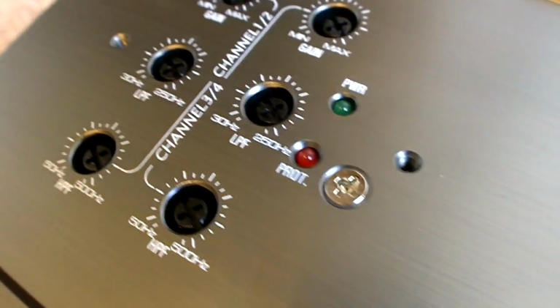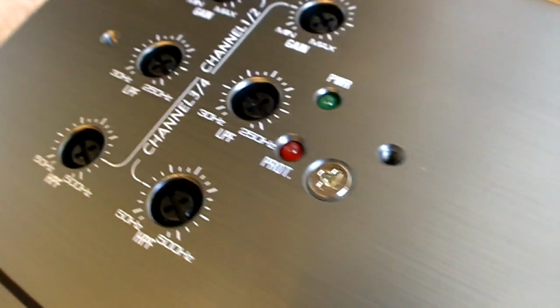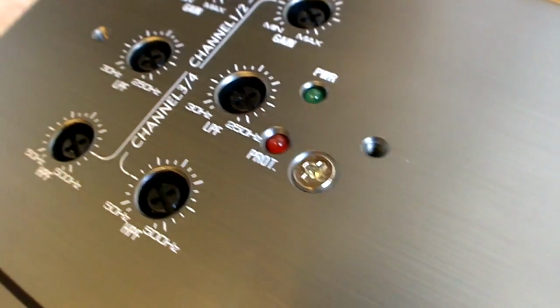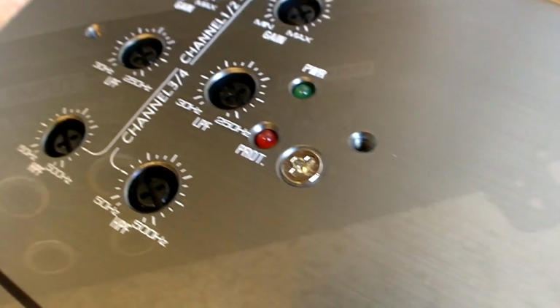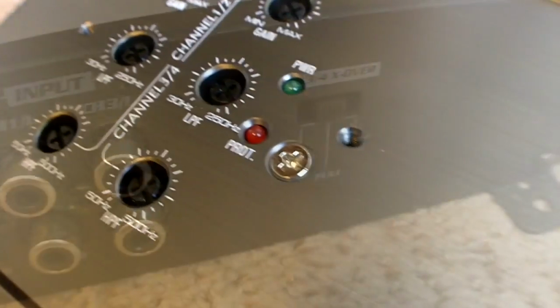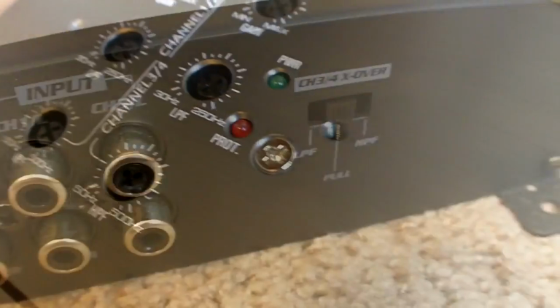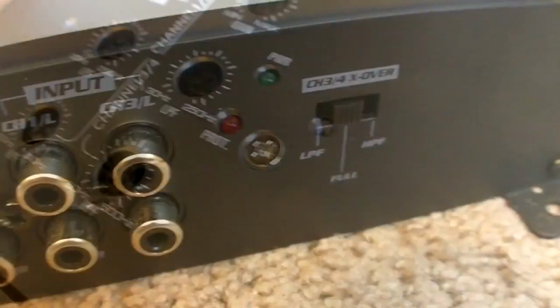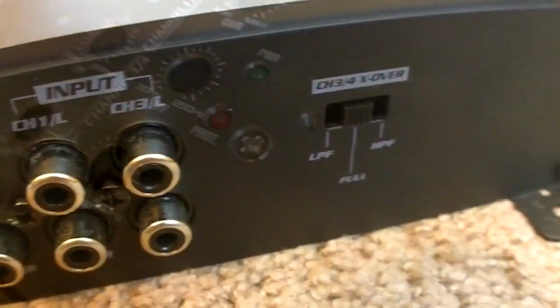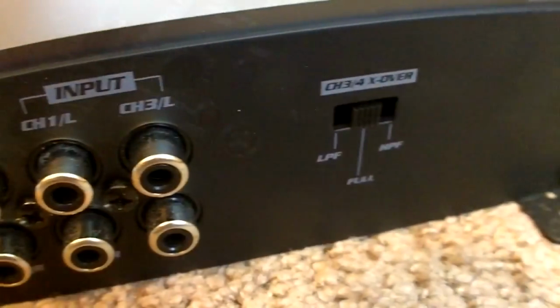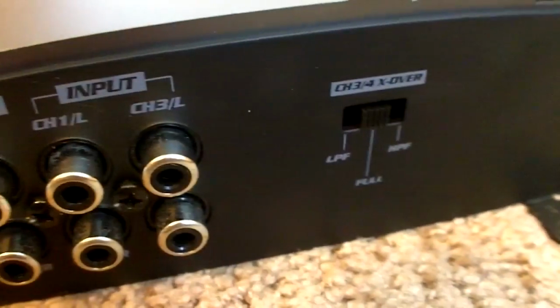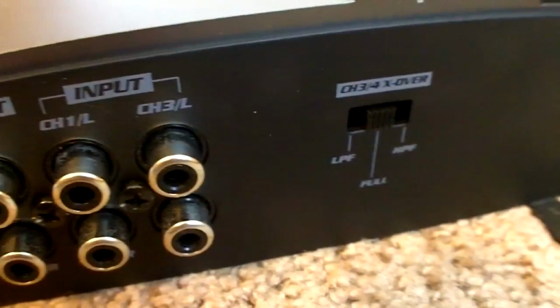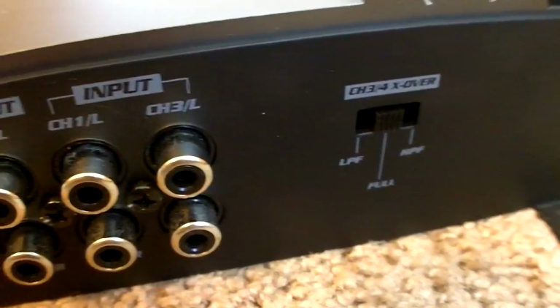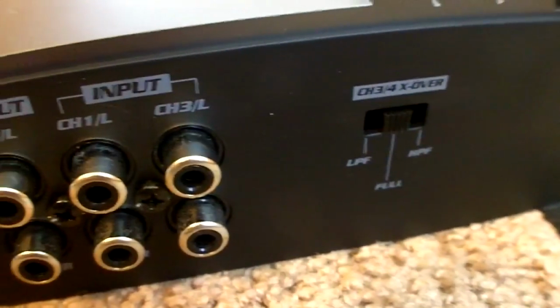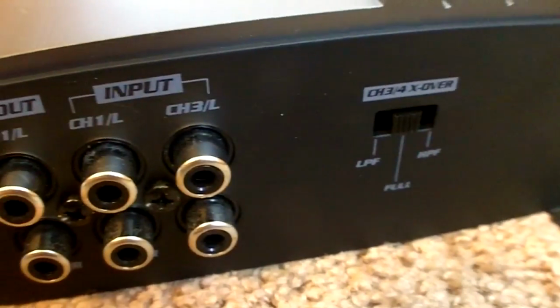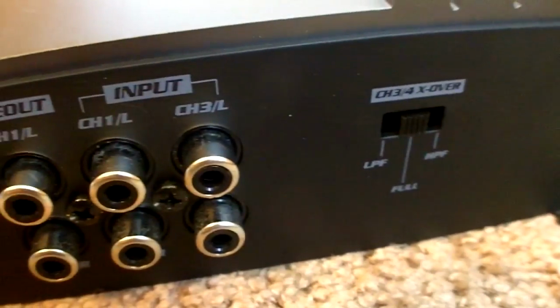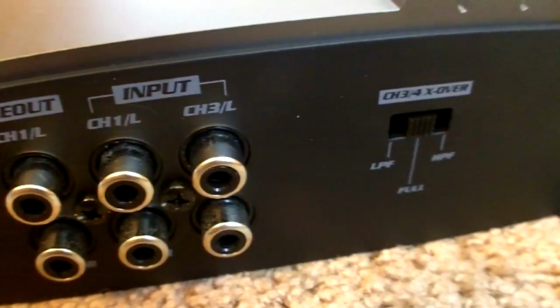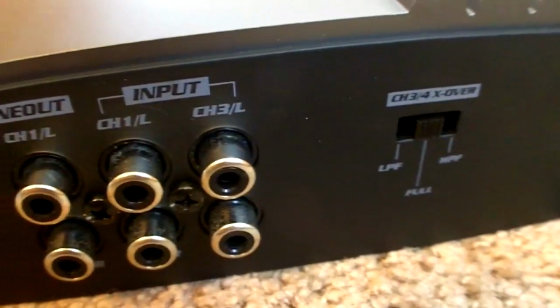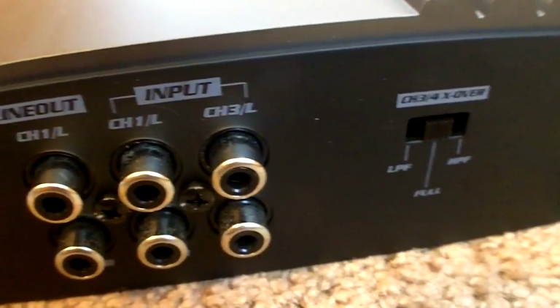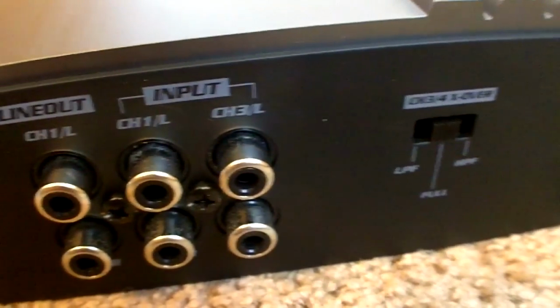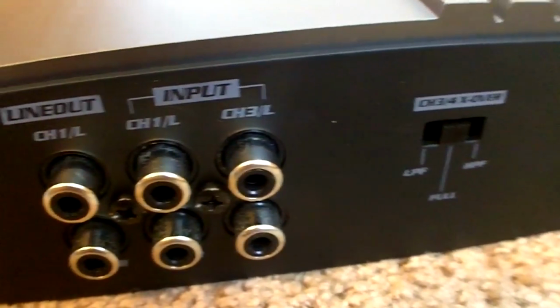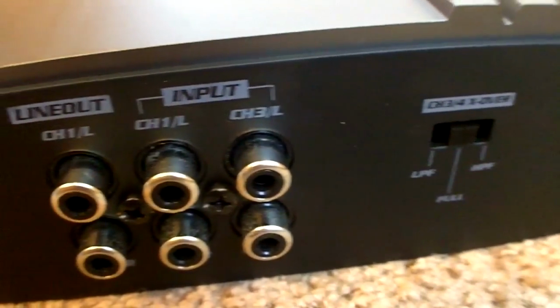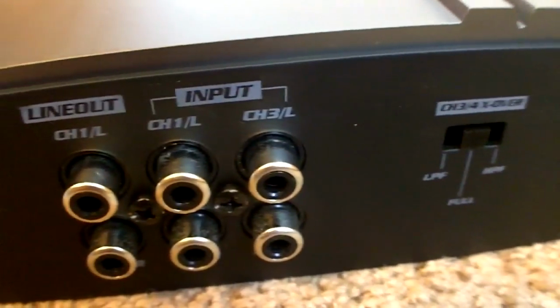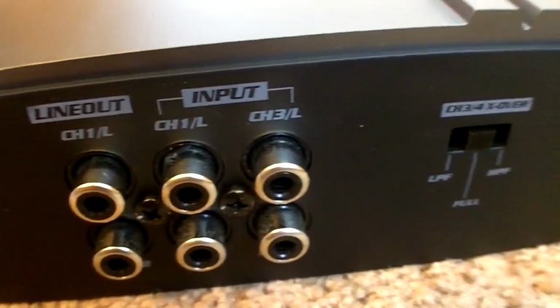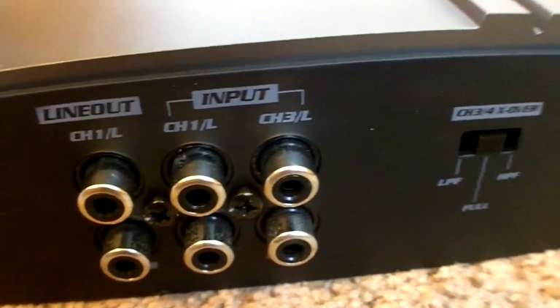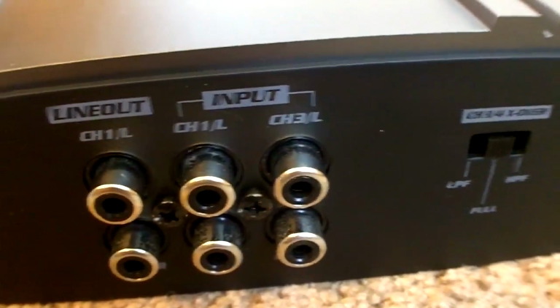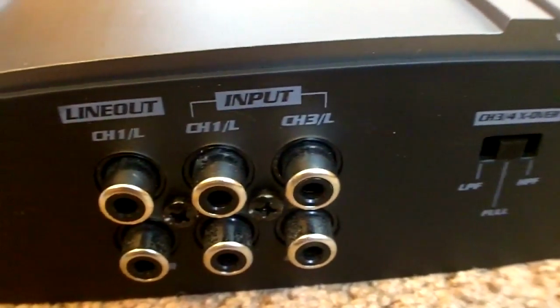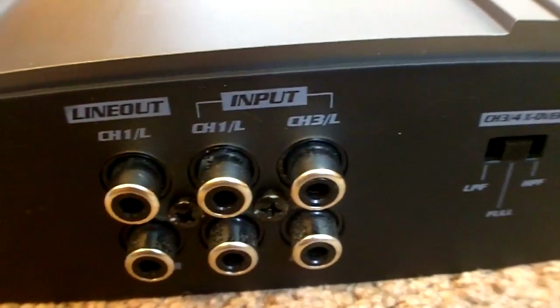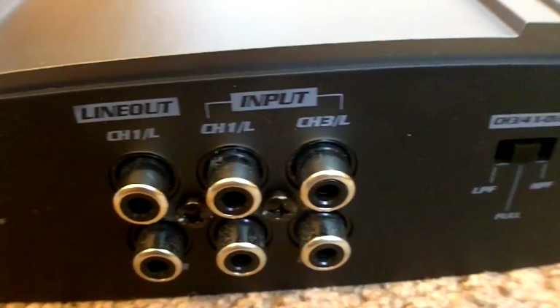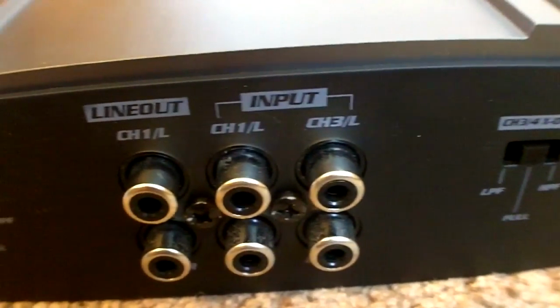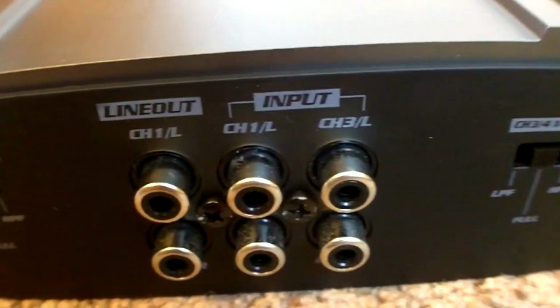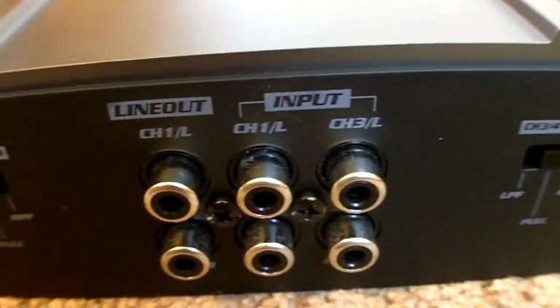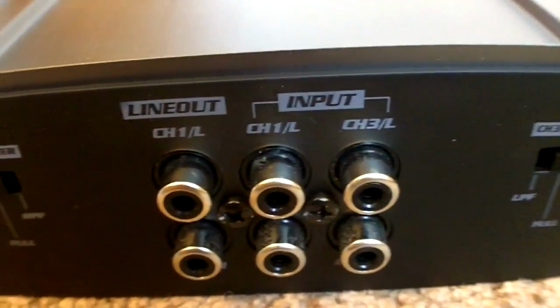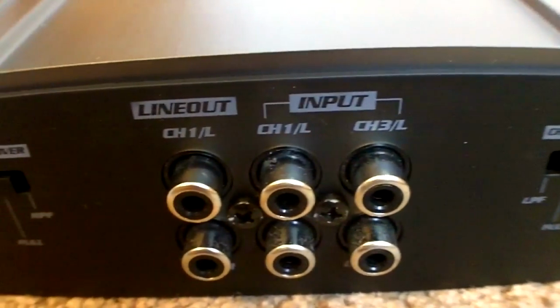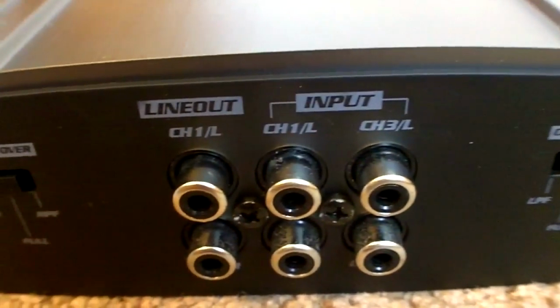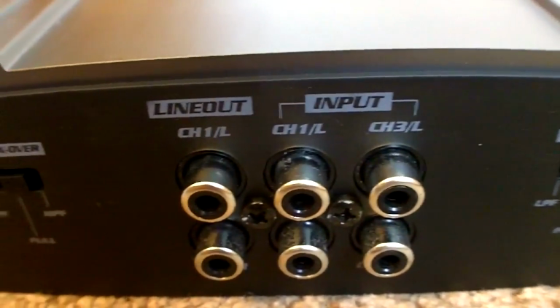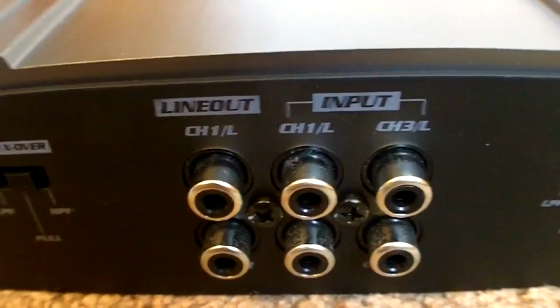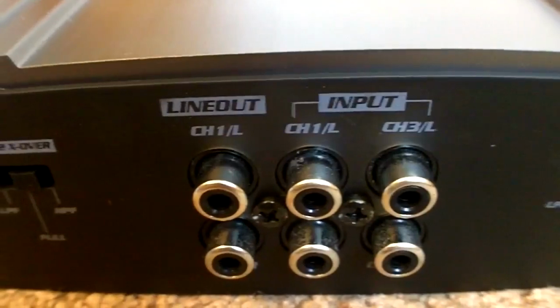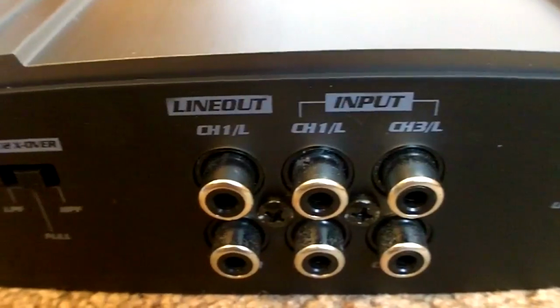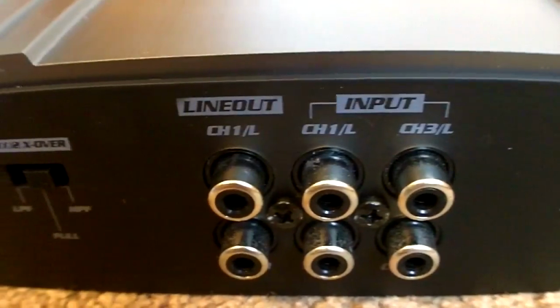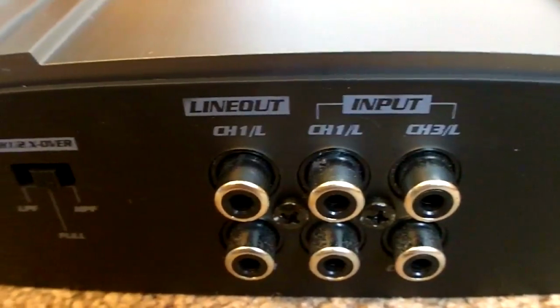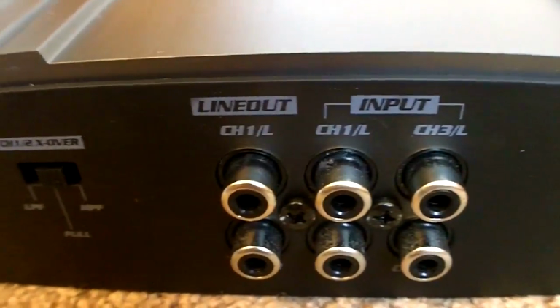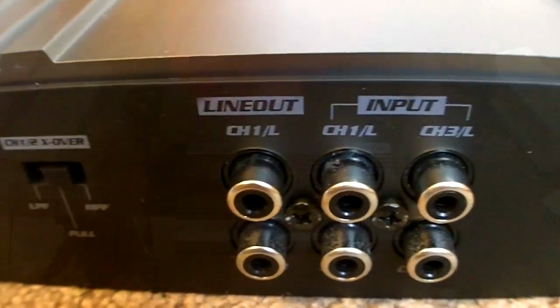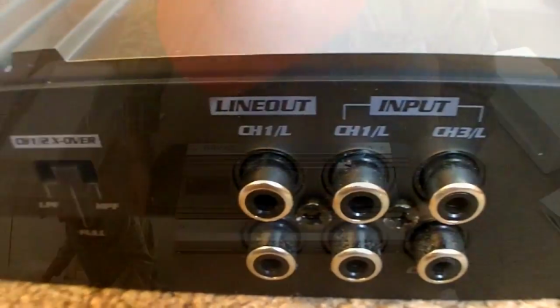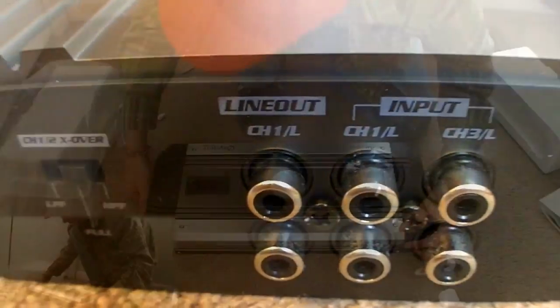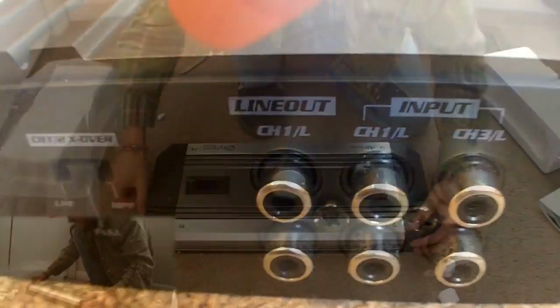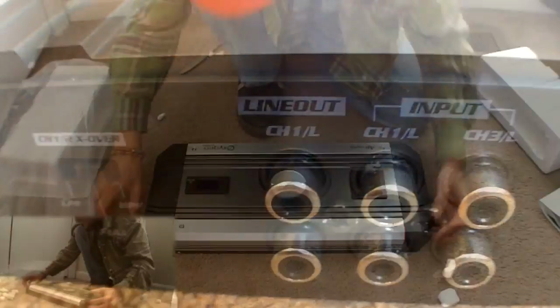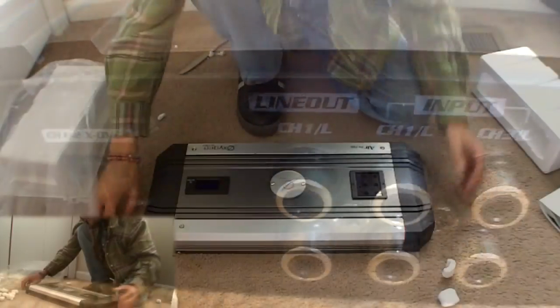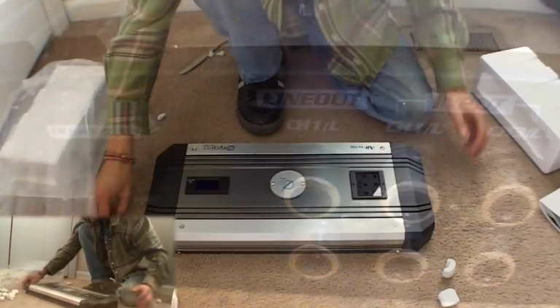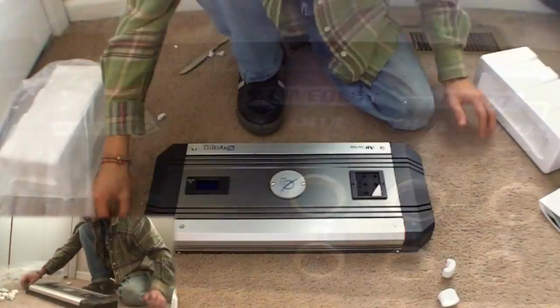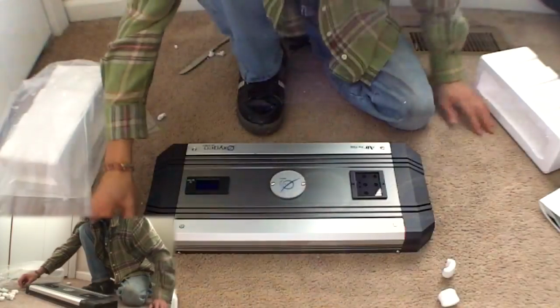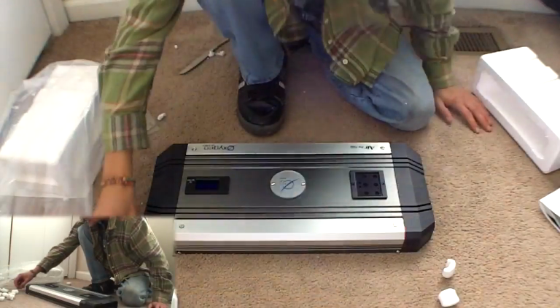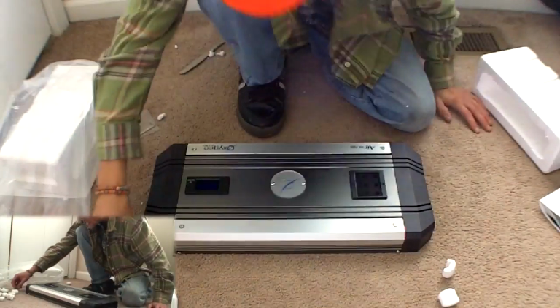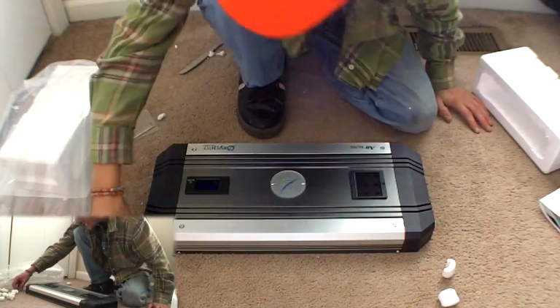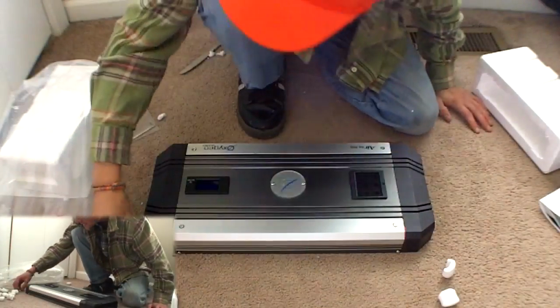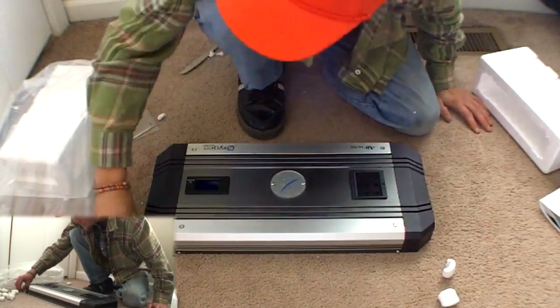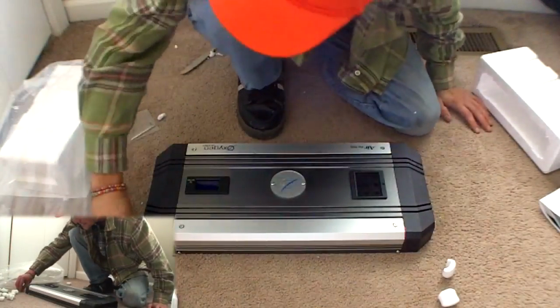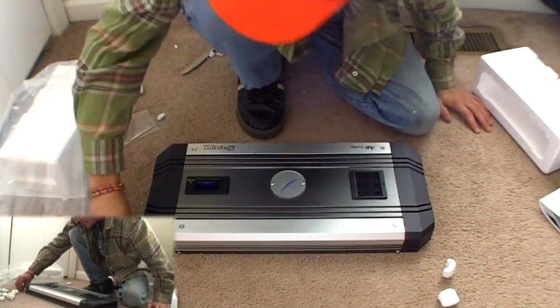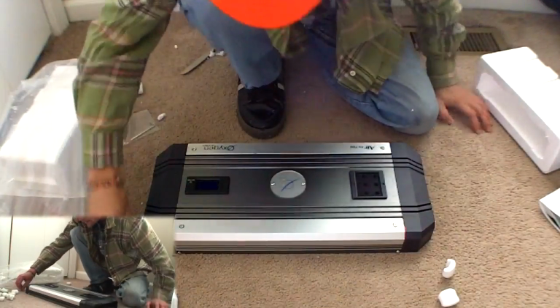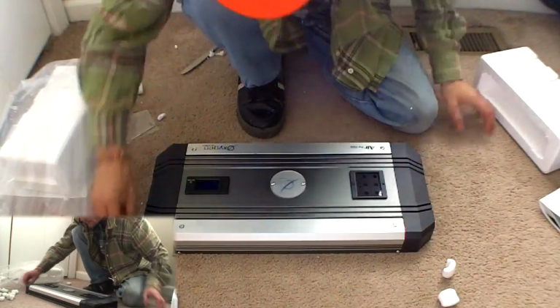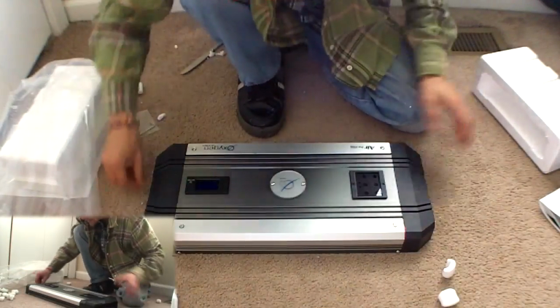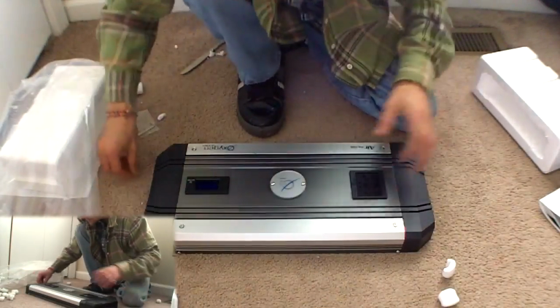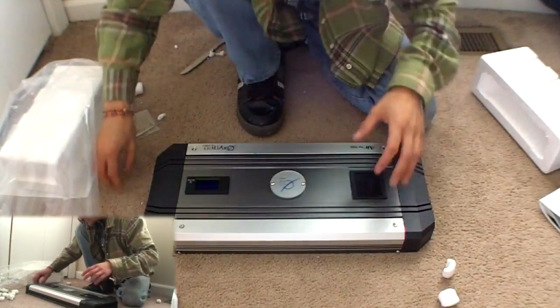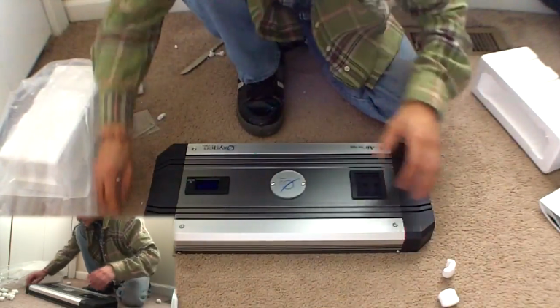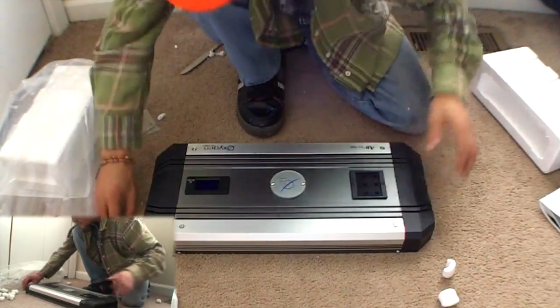I'm going to be having an all-active system. What that means is I'm going to have an amplifier for each different stage of my system.